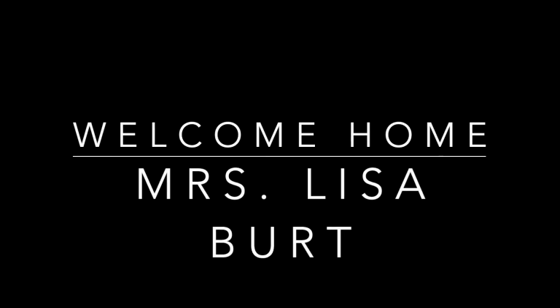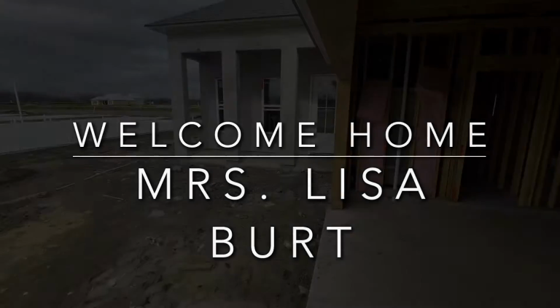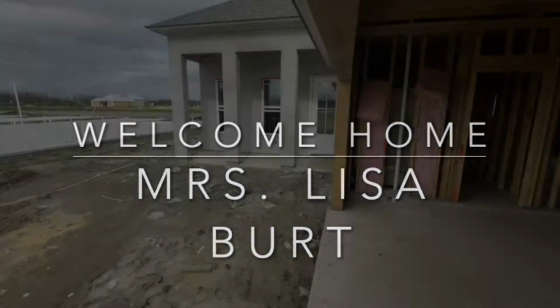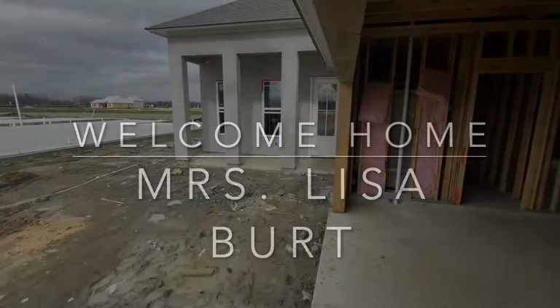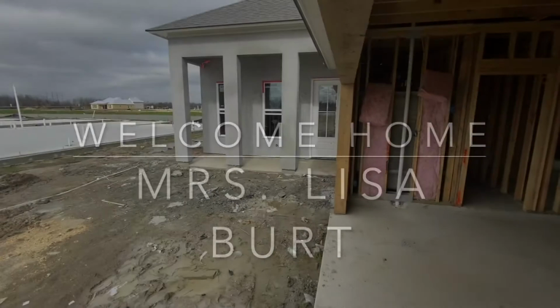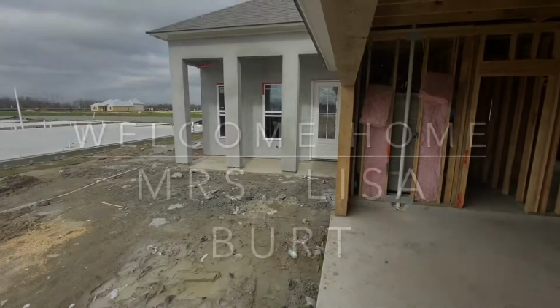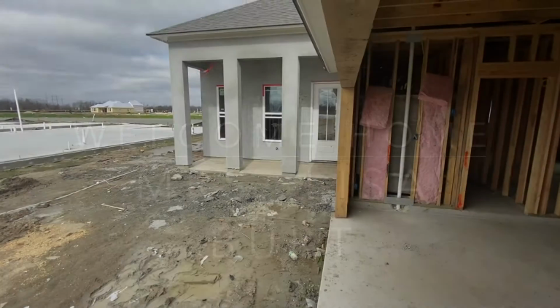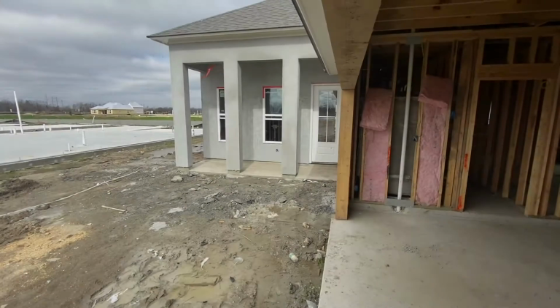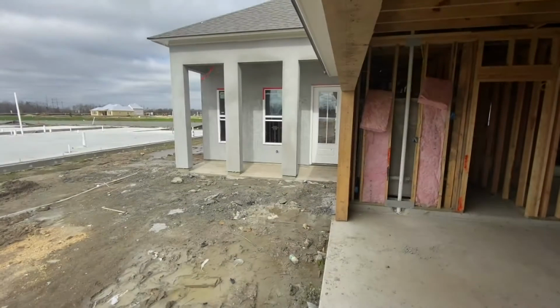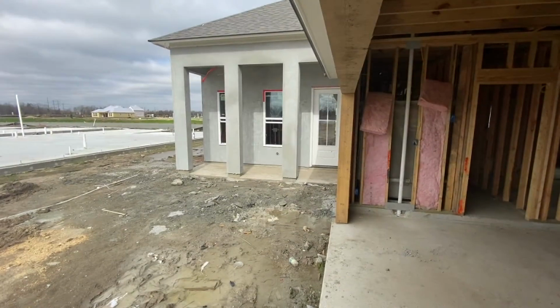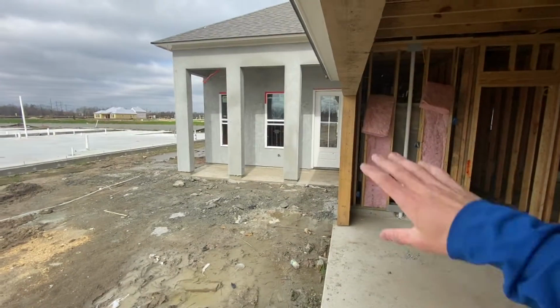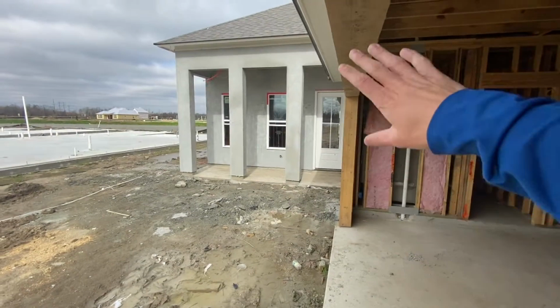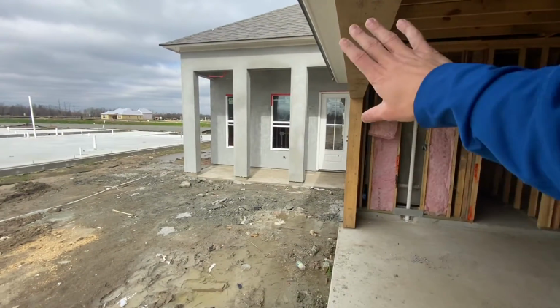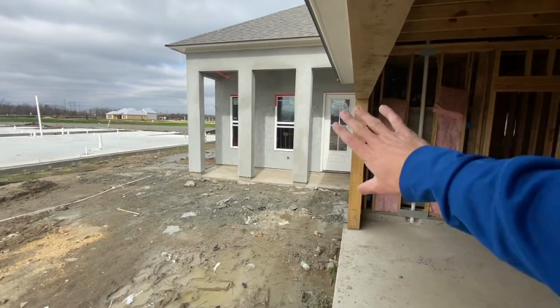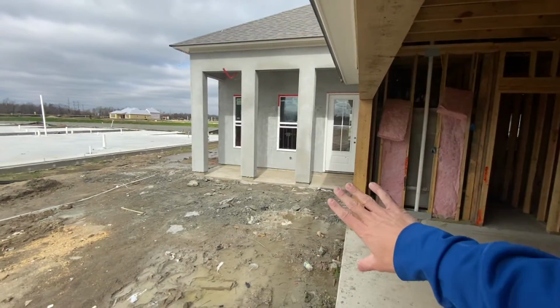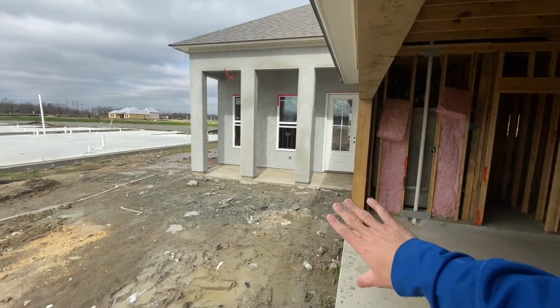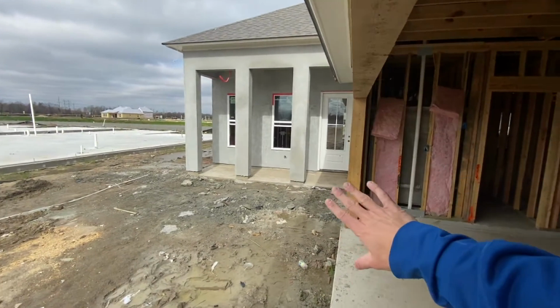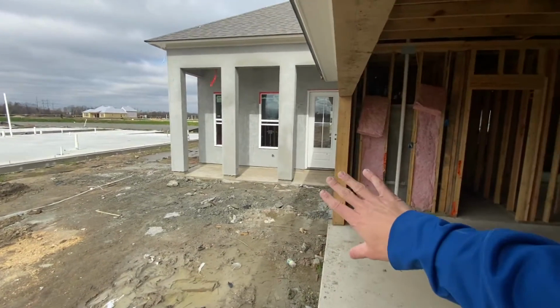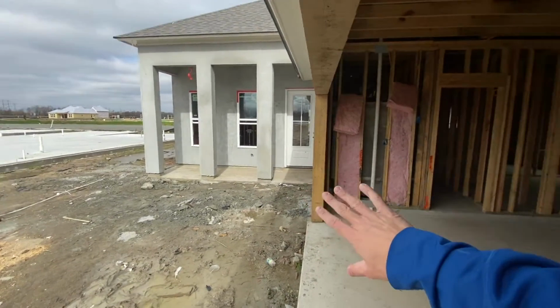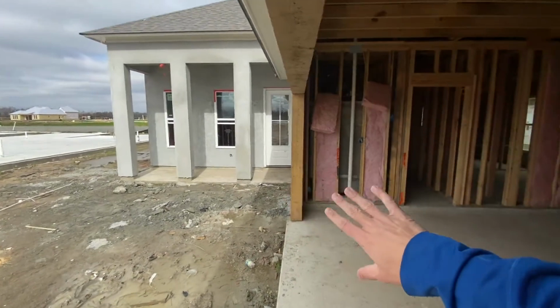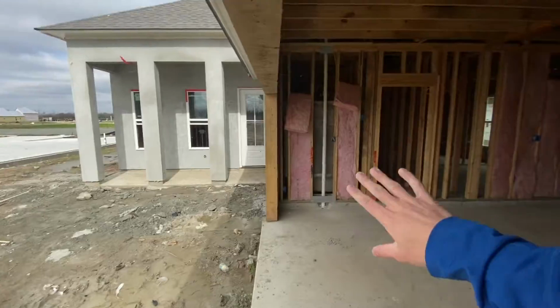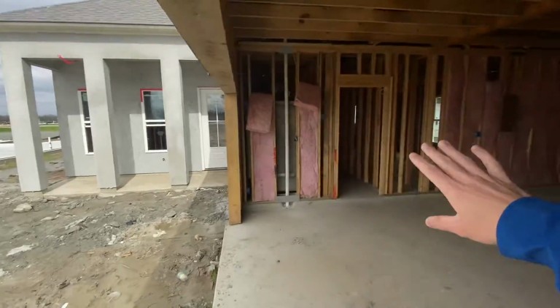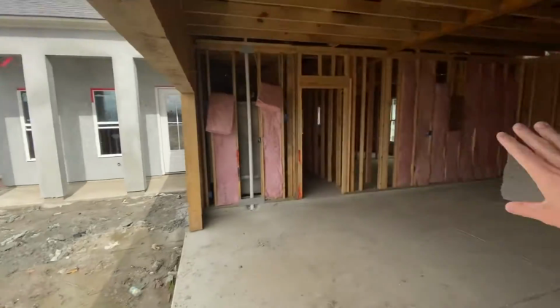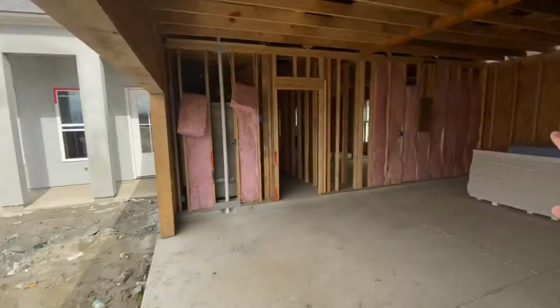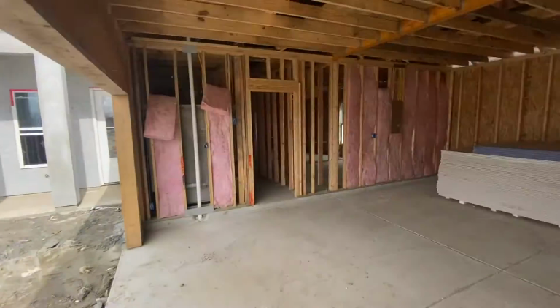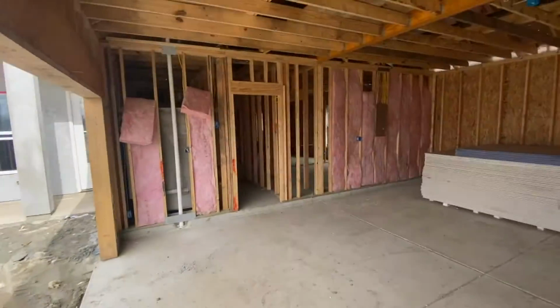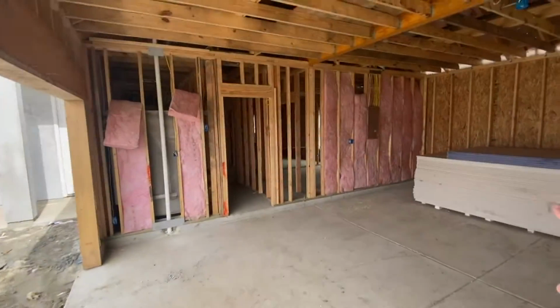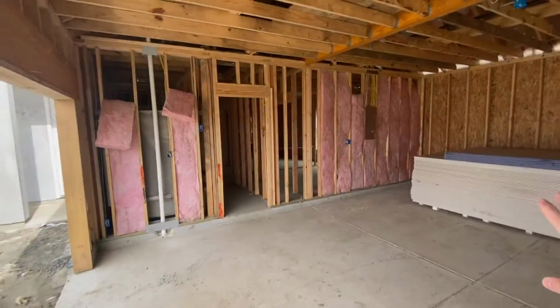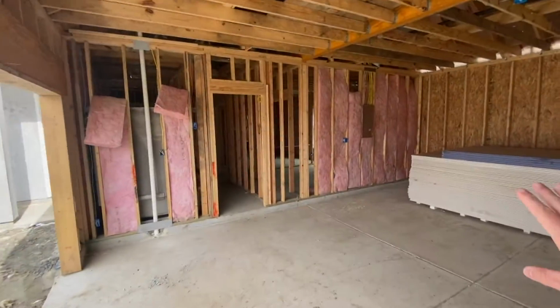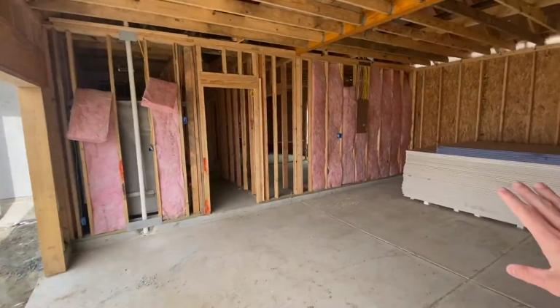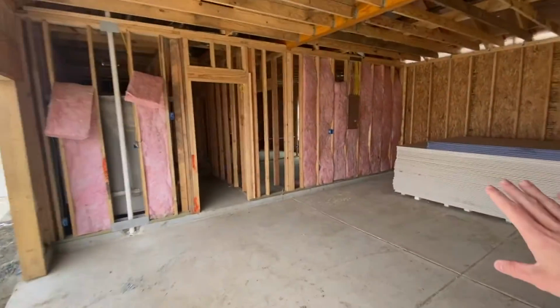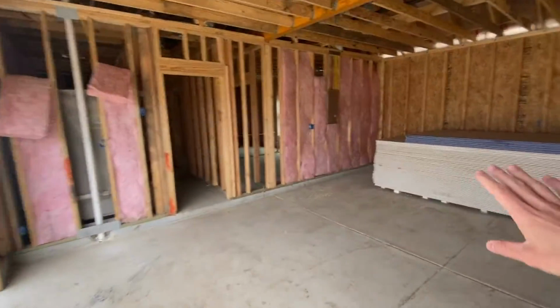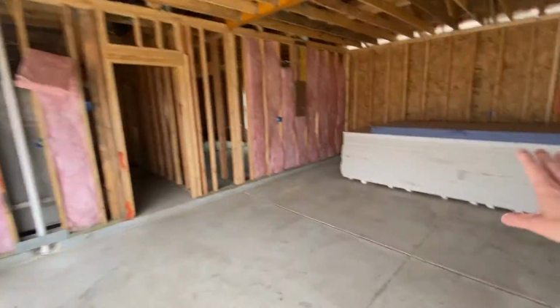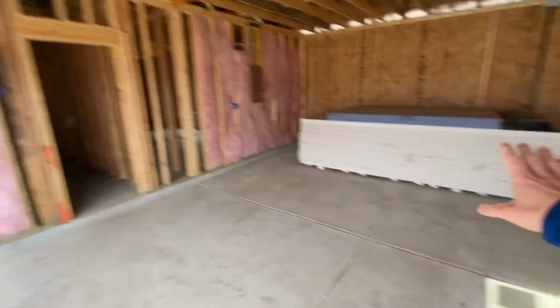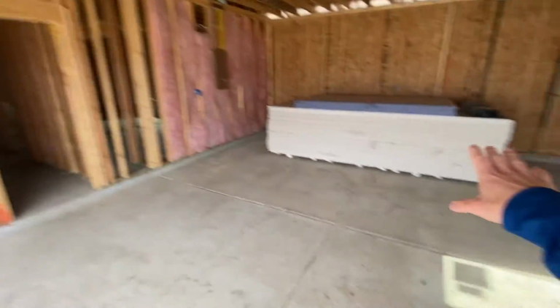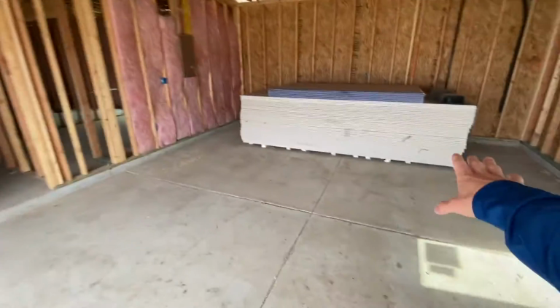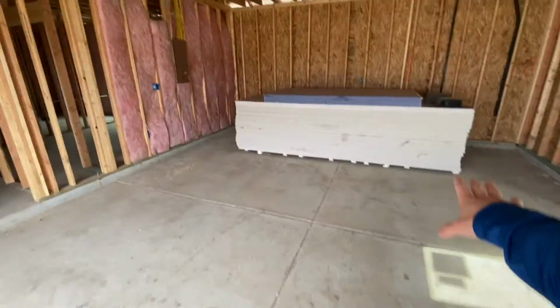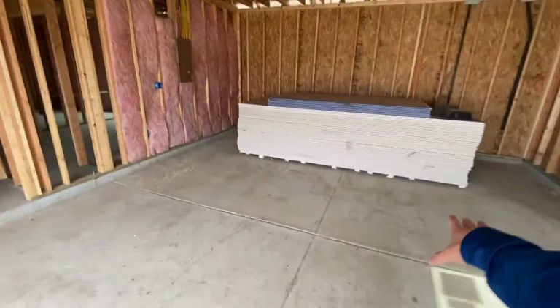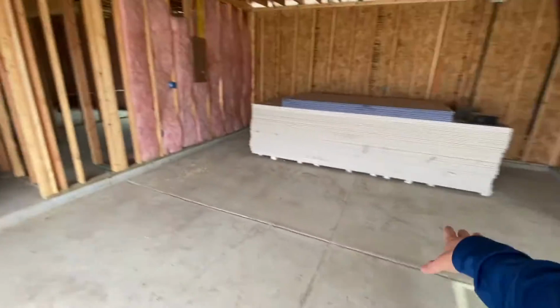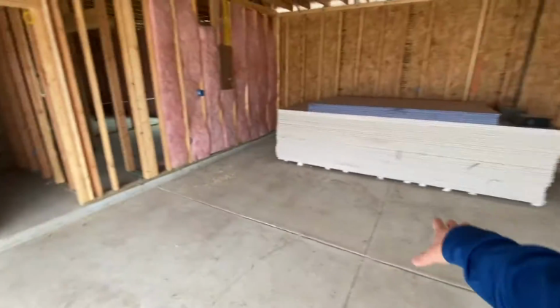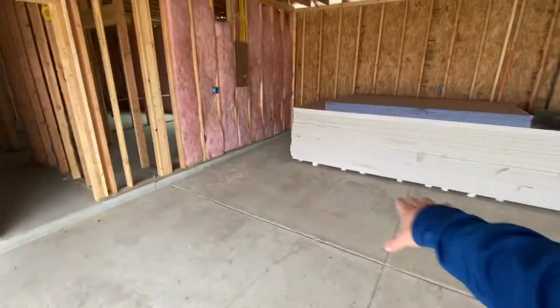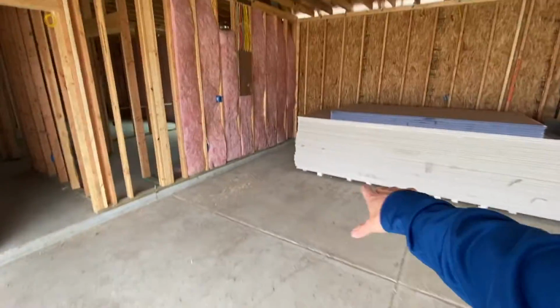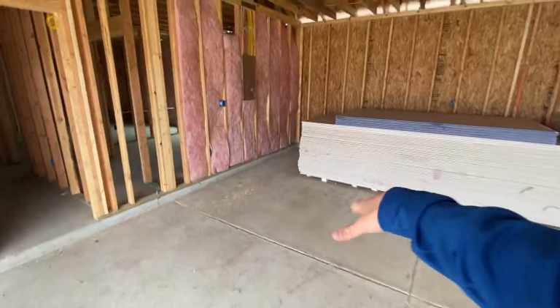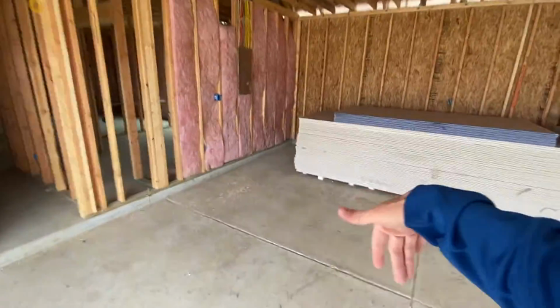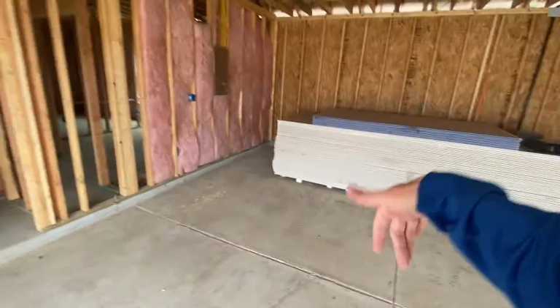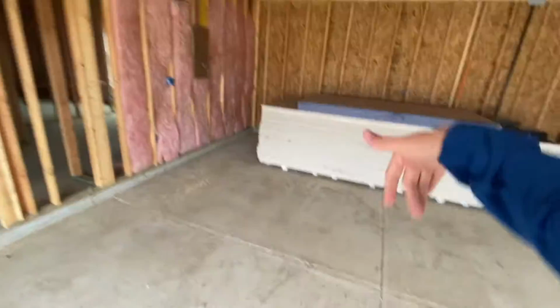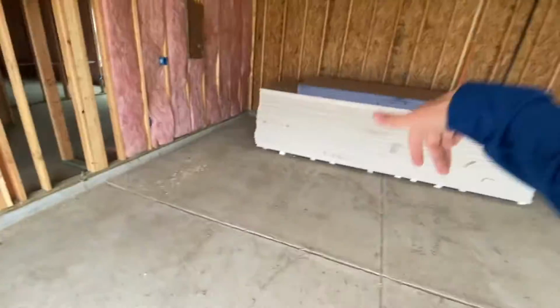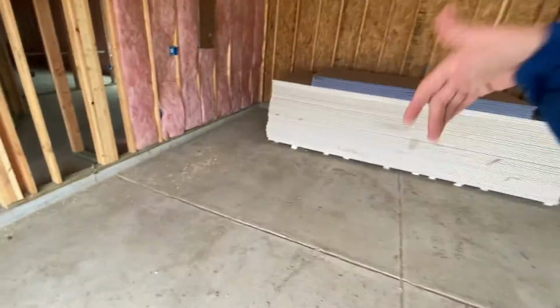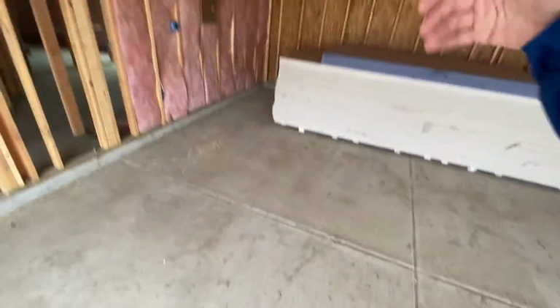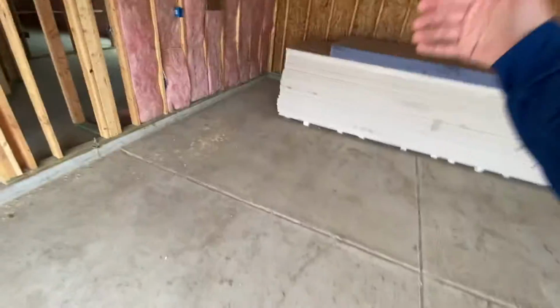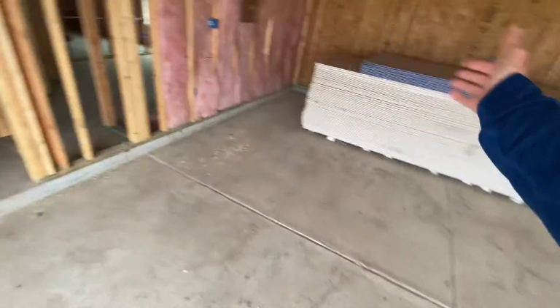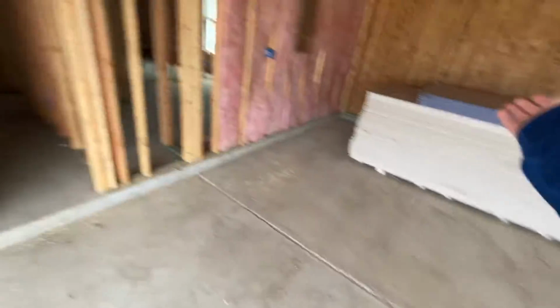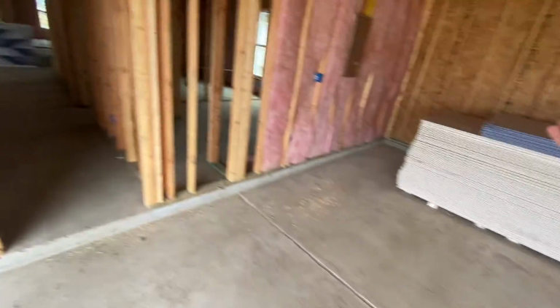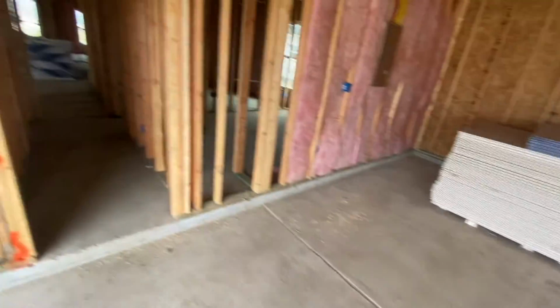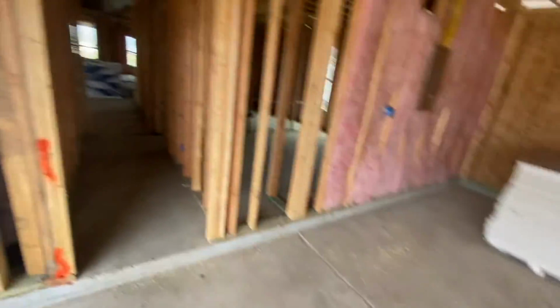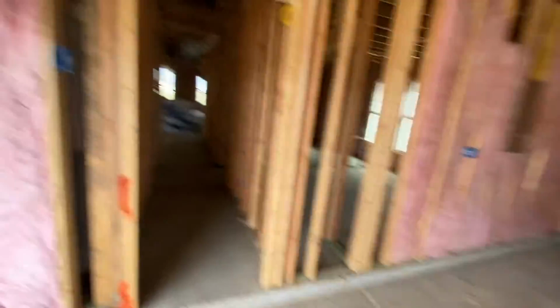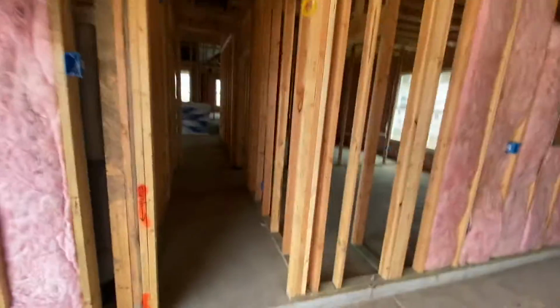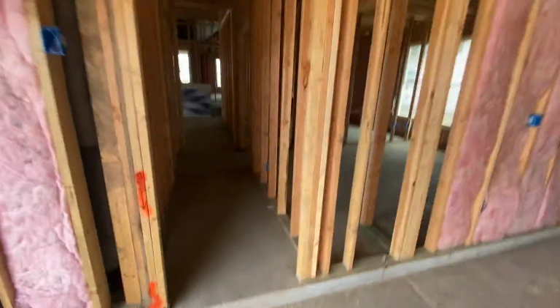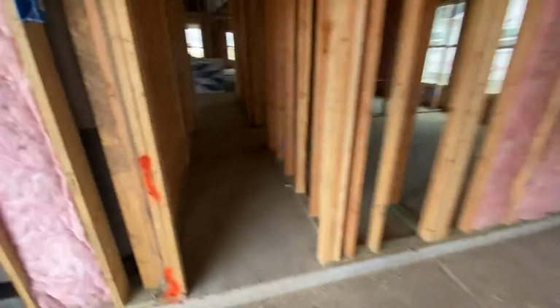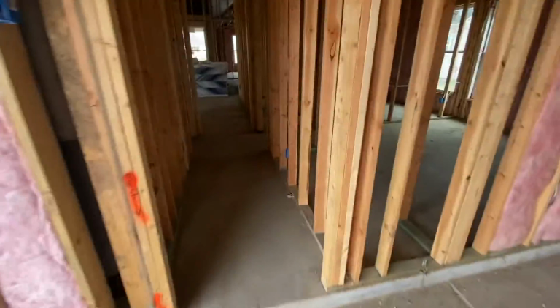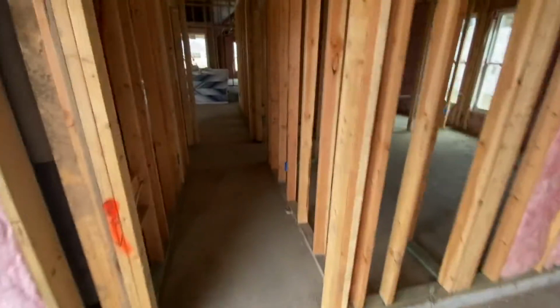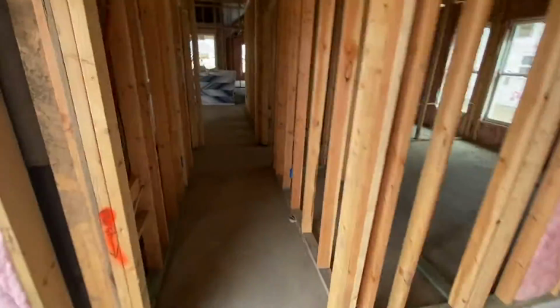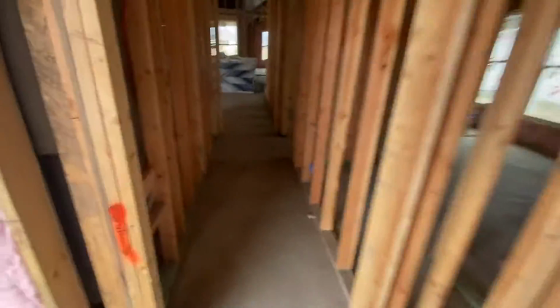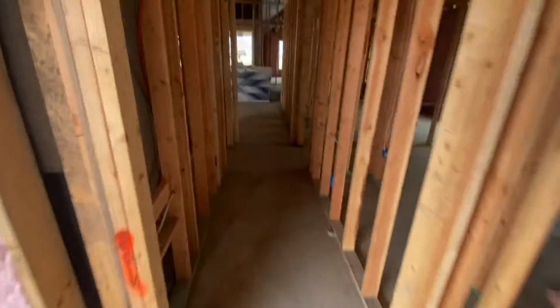Welcome home, Ms. Lisa. You can see the stucco is done, insulation is installed, and sheetrock is delivered. So that means the next step is sheetrock.